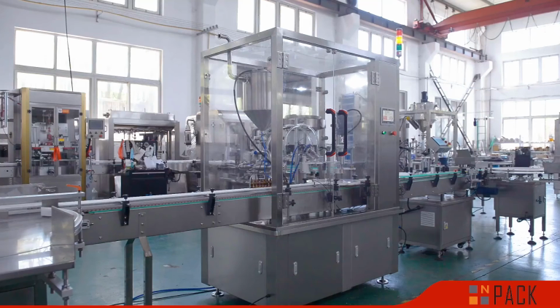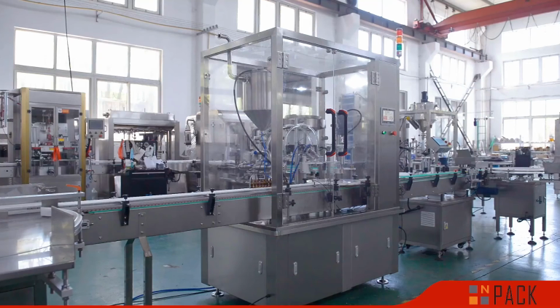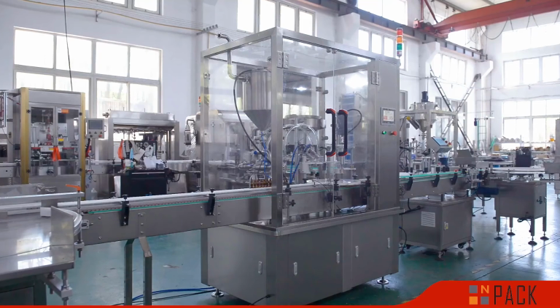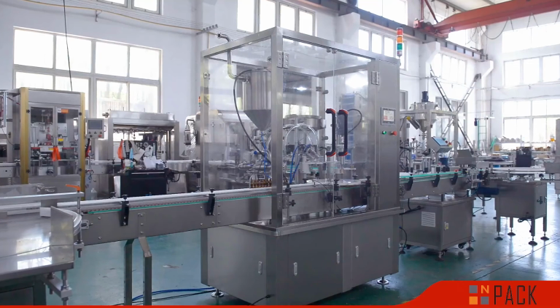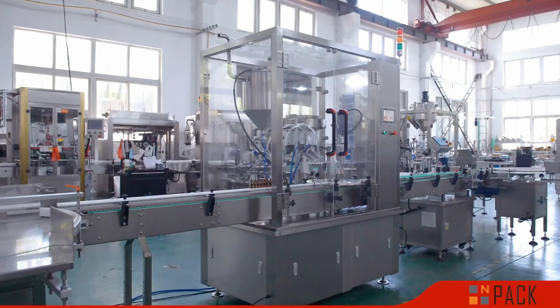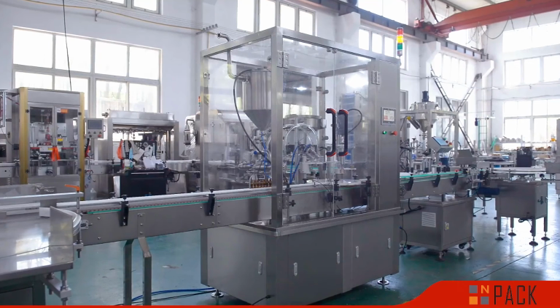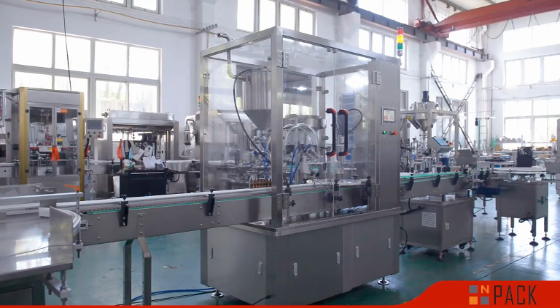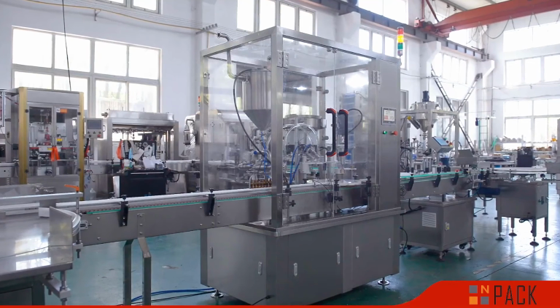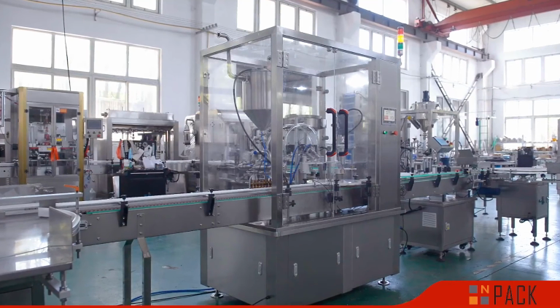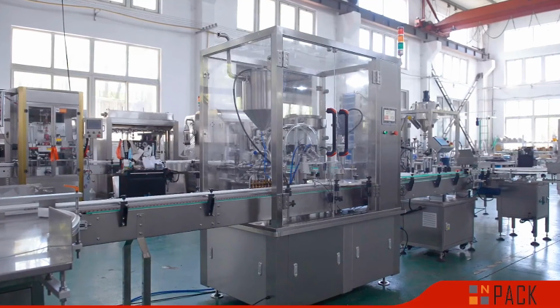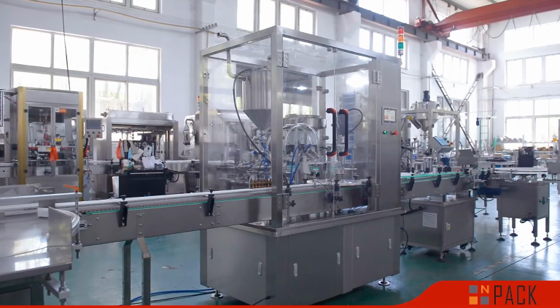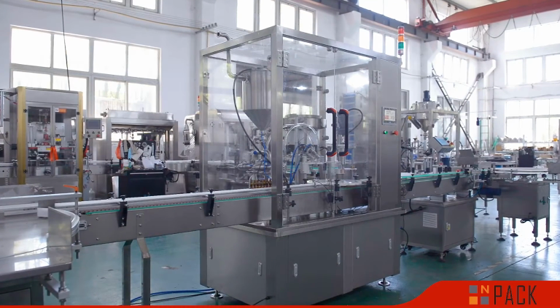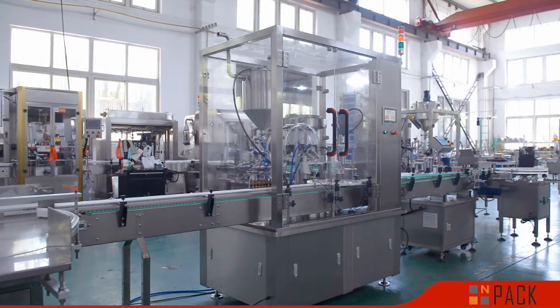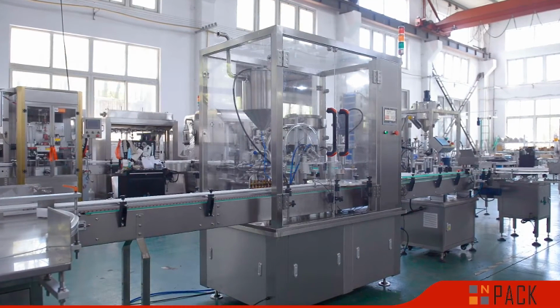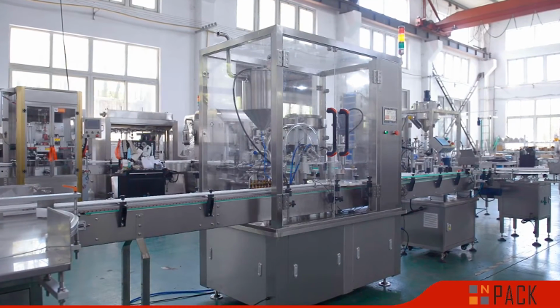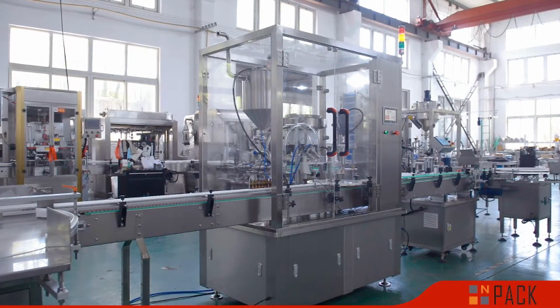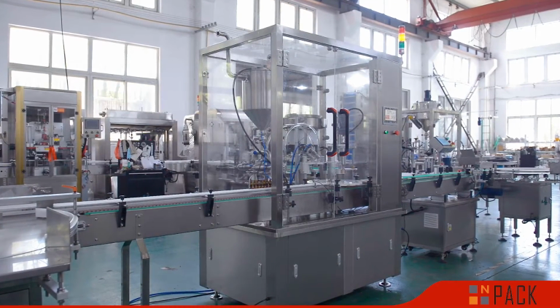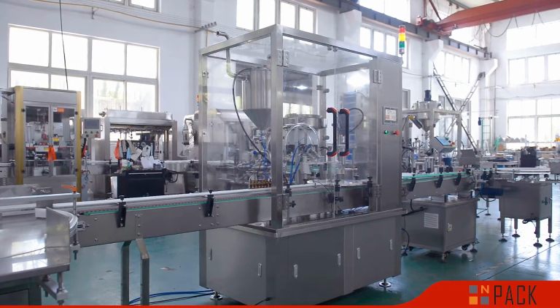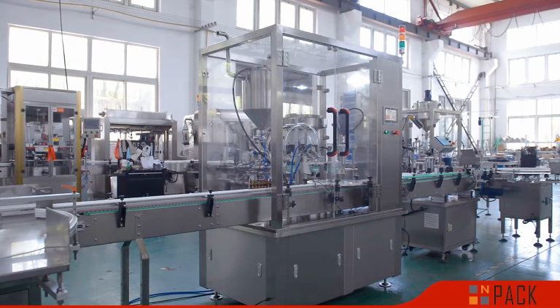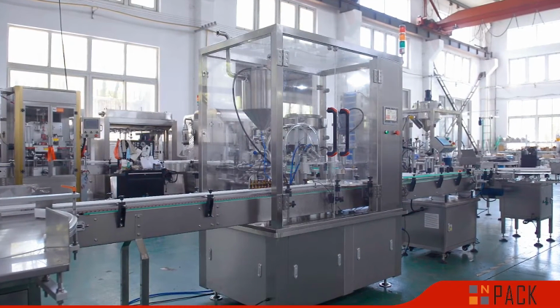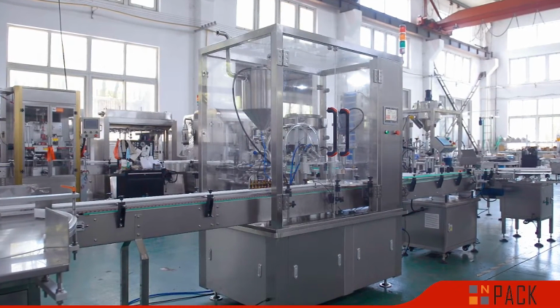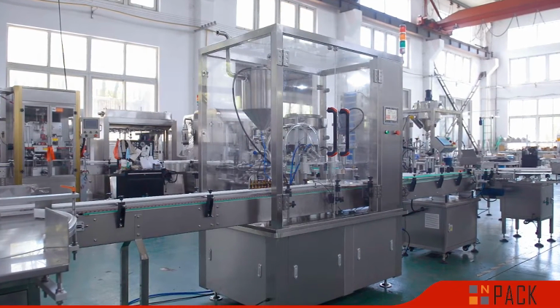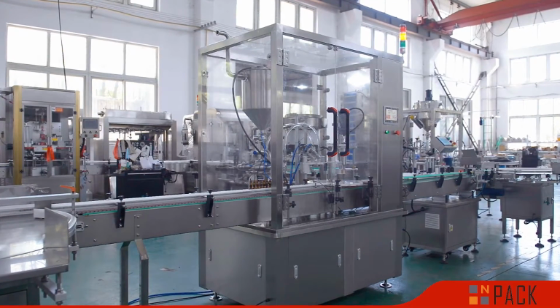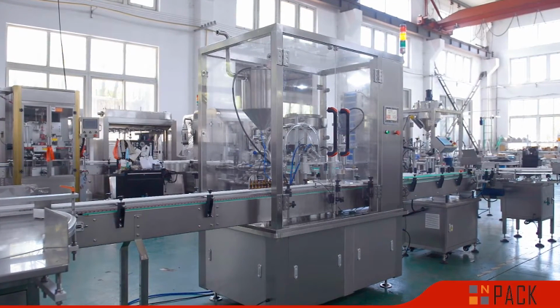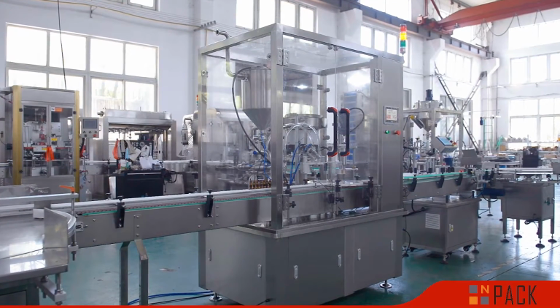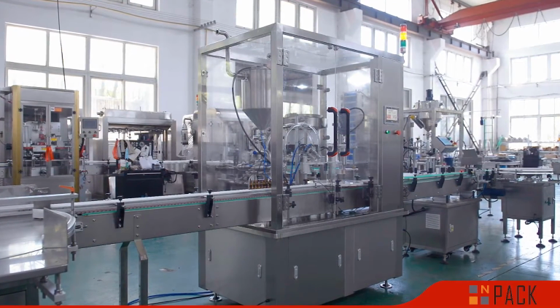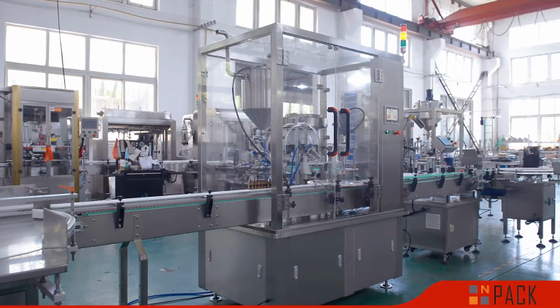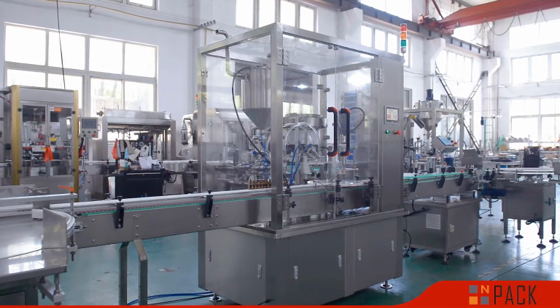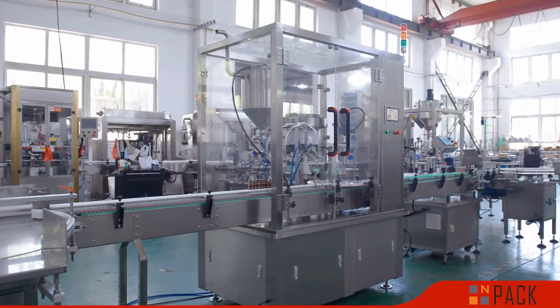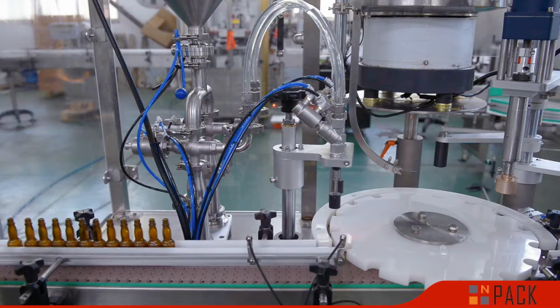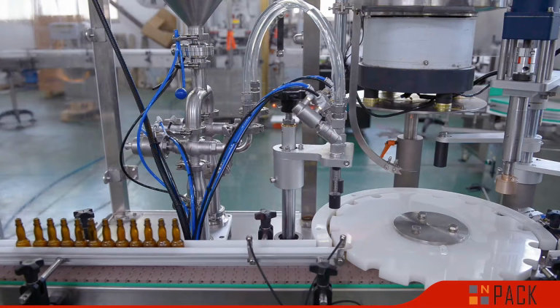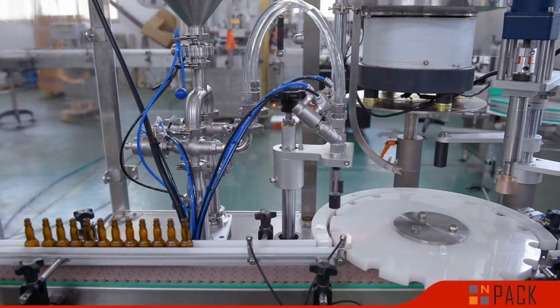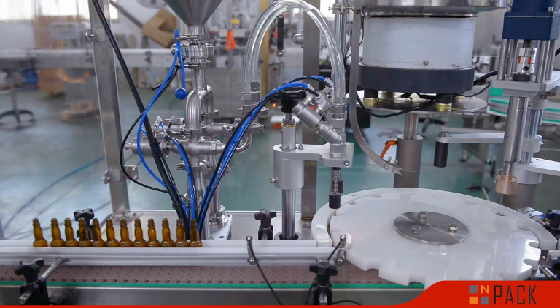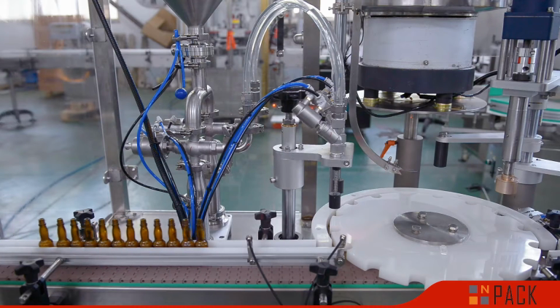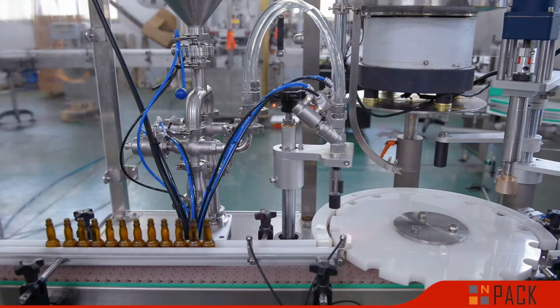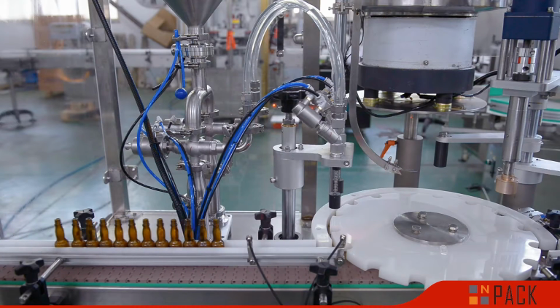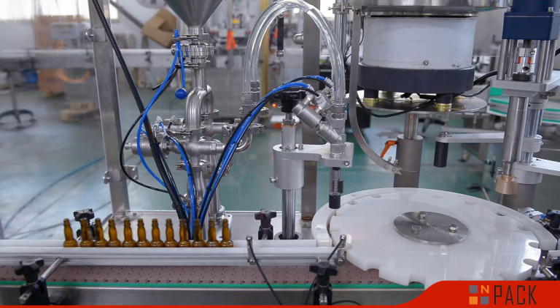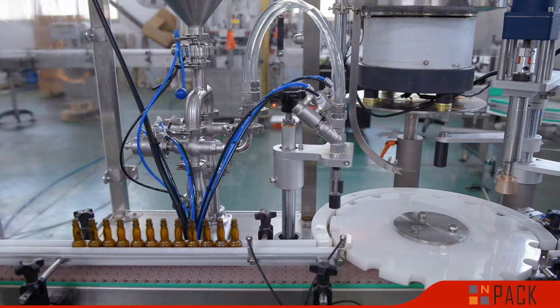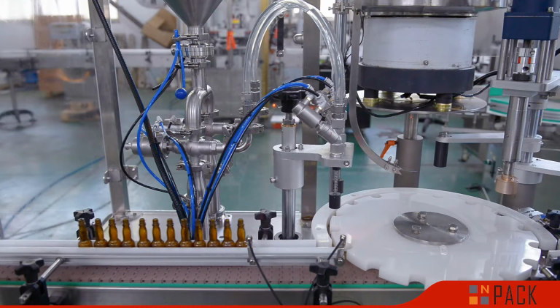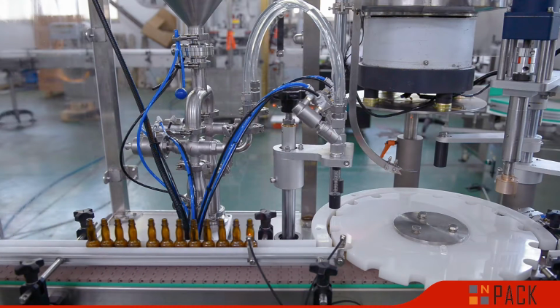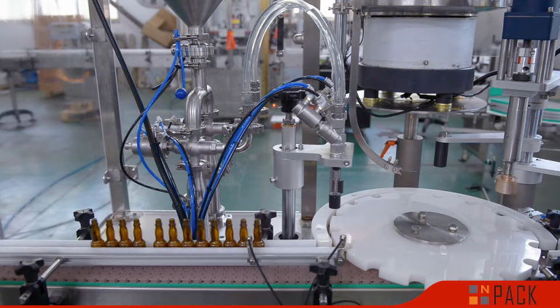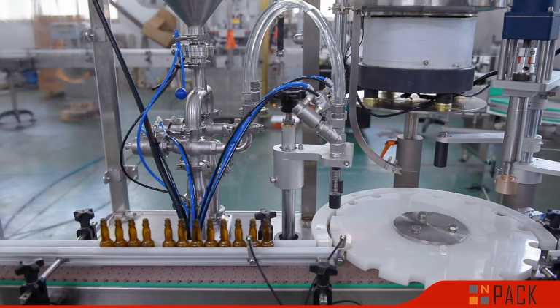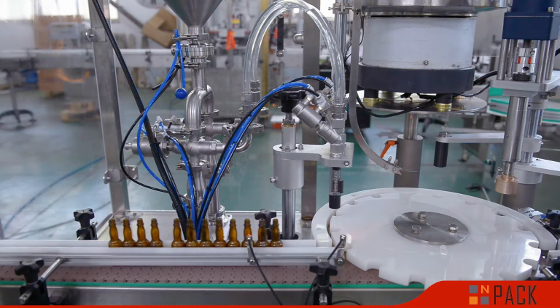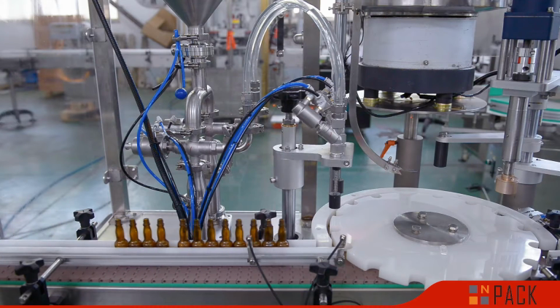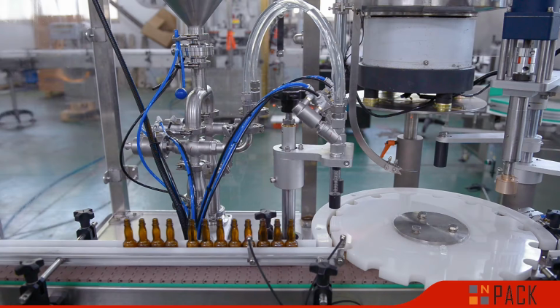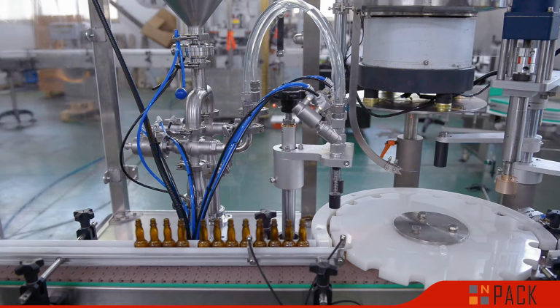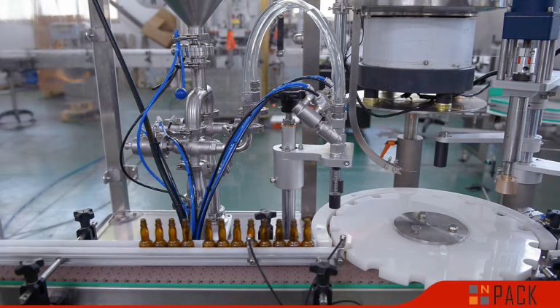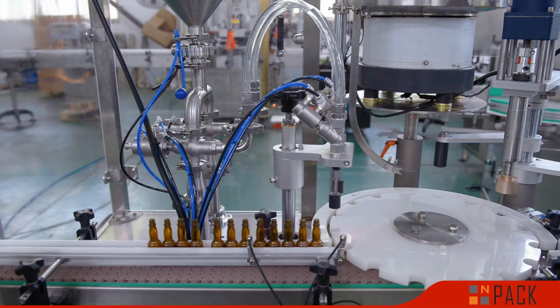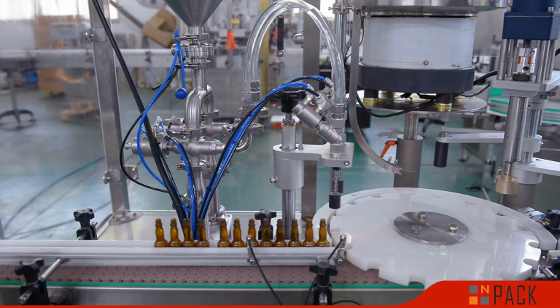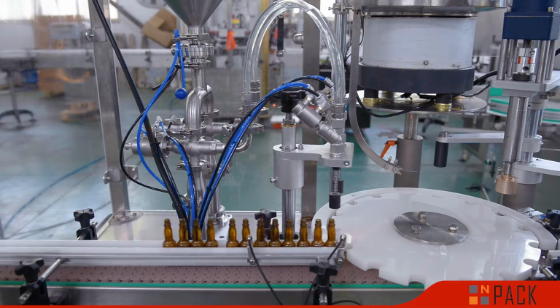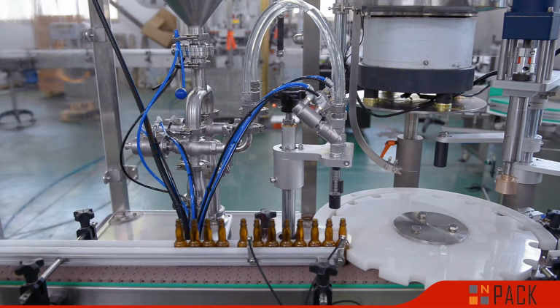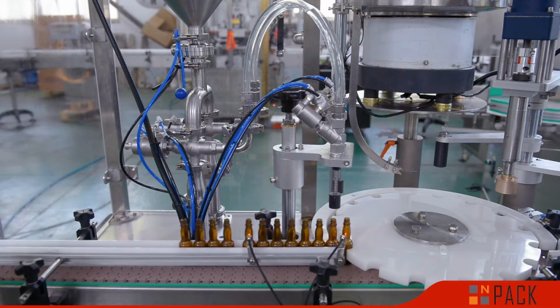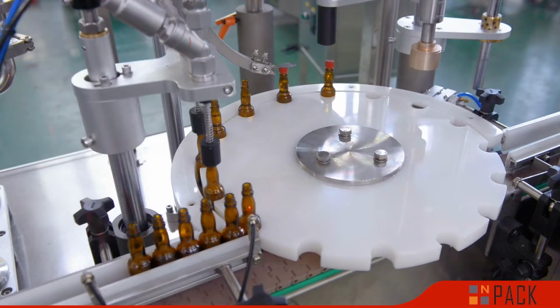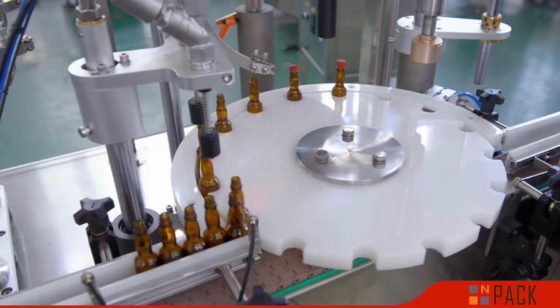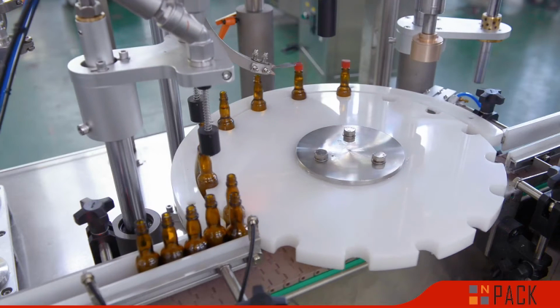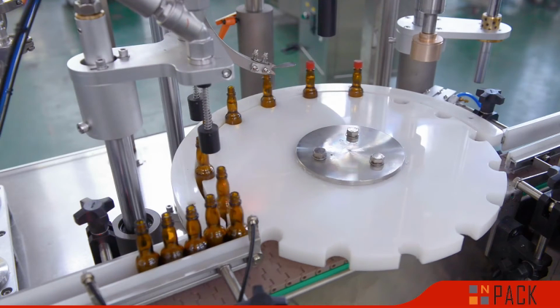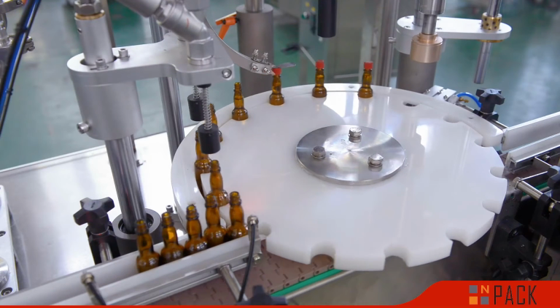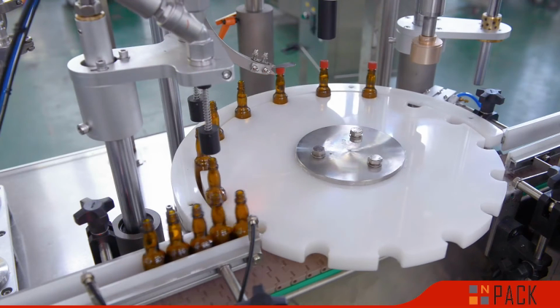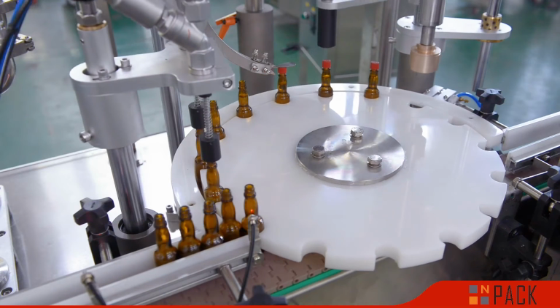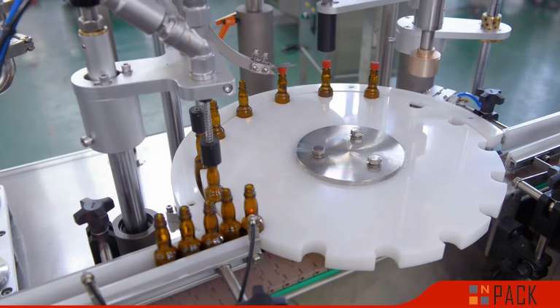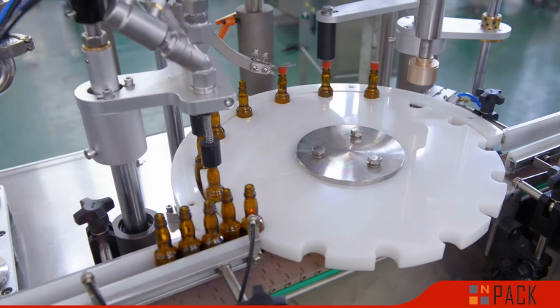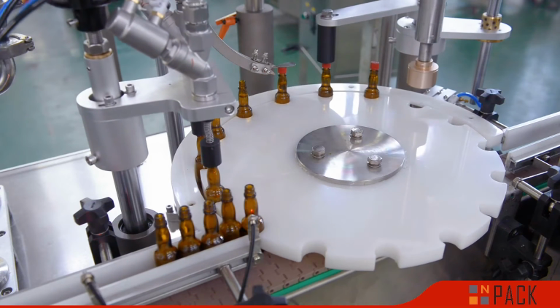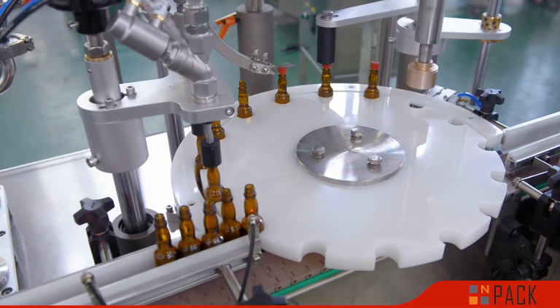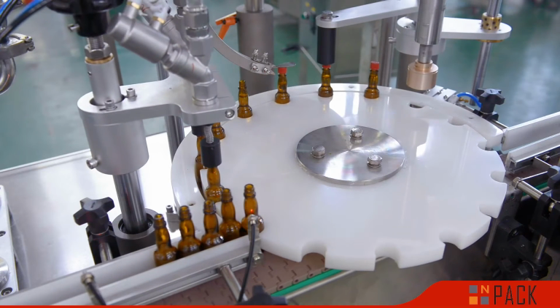The Automatic Monoblock Filling Capping Labeling Machine consists of a filling machine, capping machine, and labeling machine.